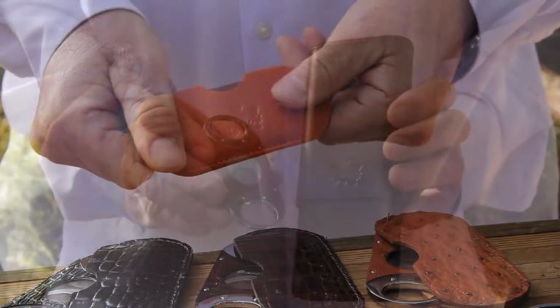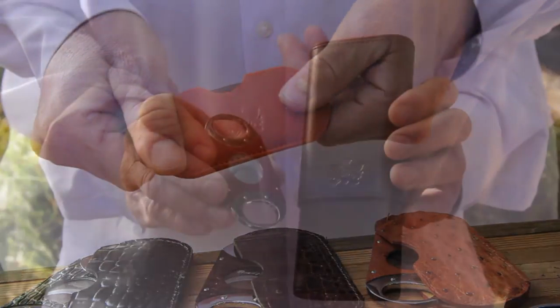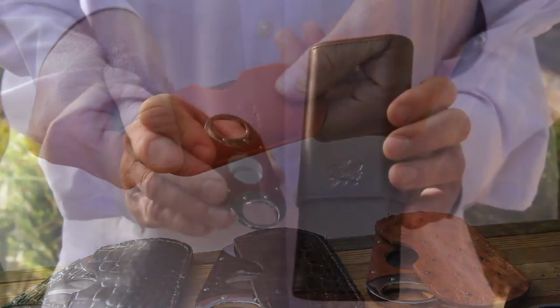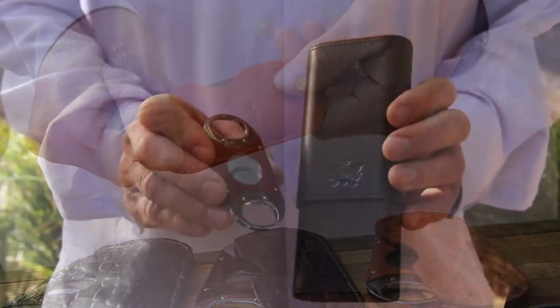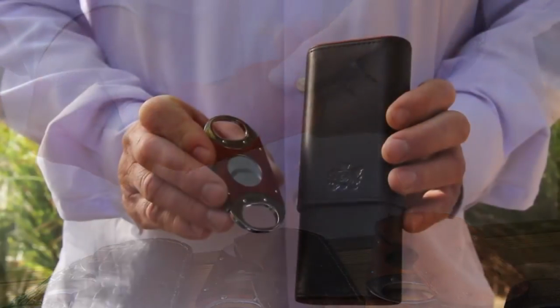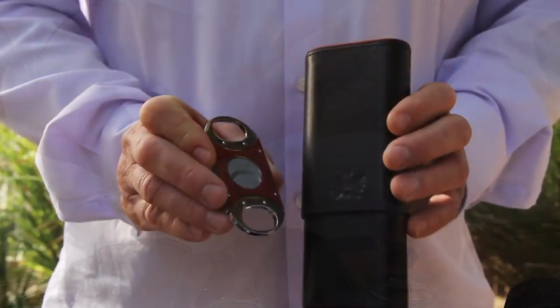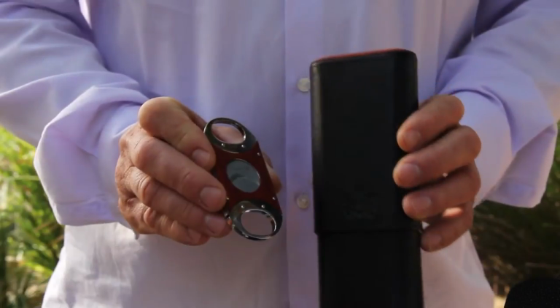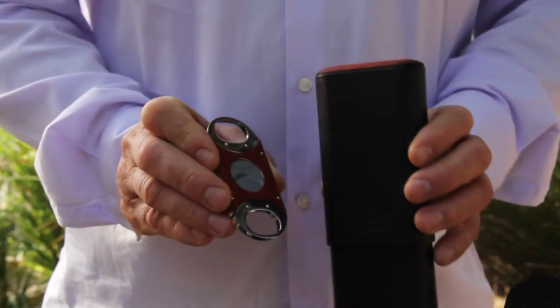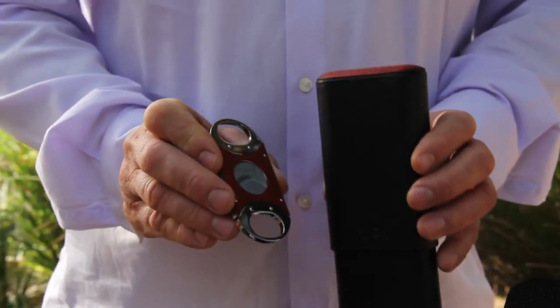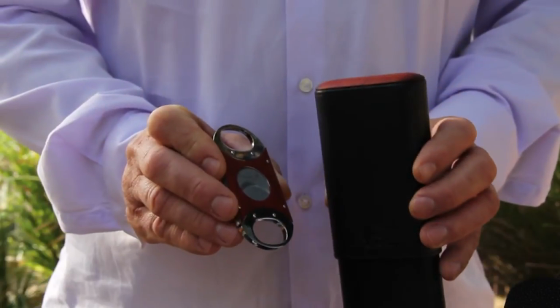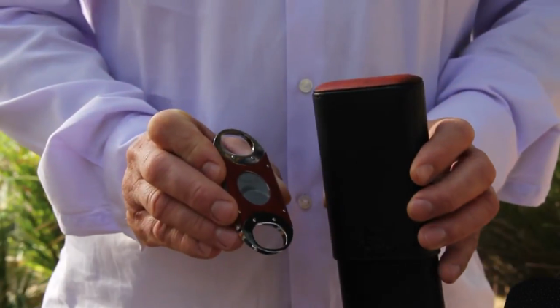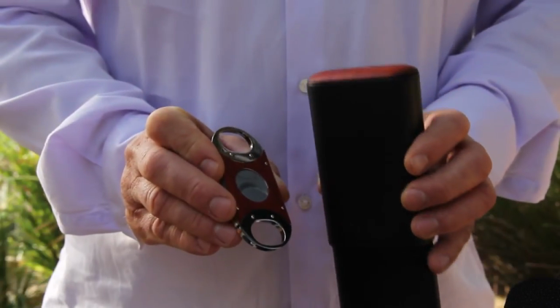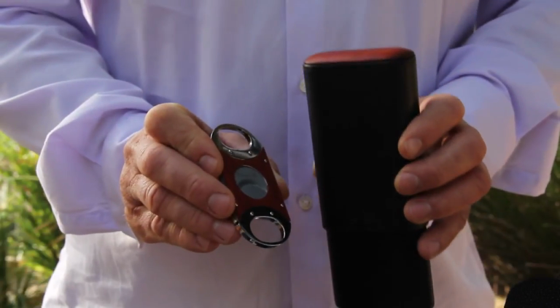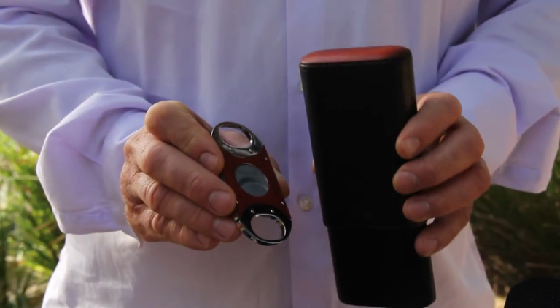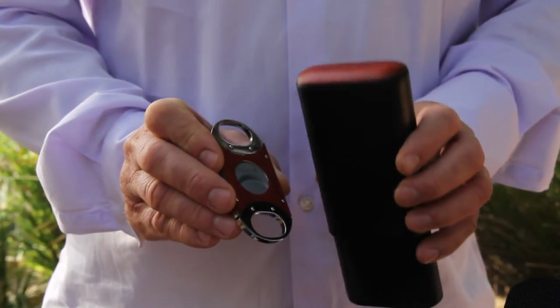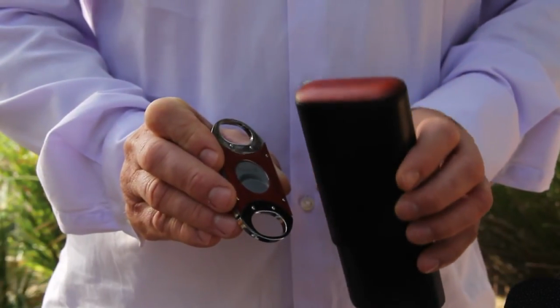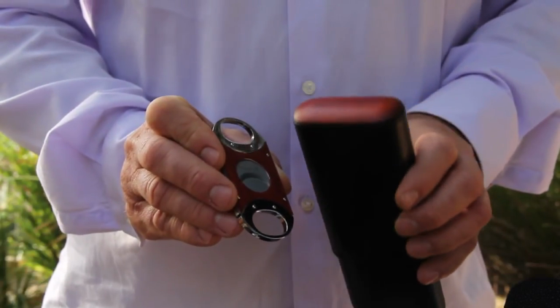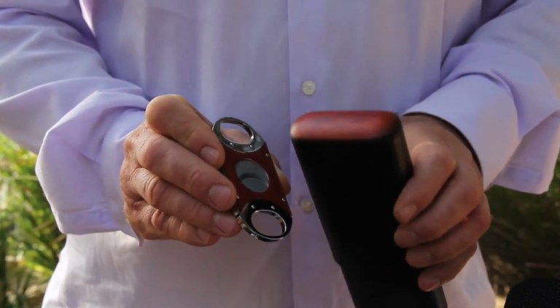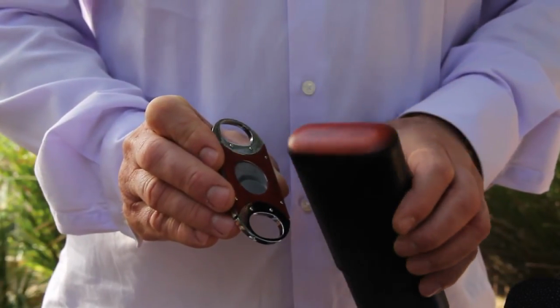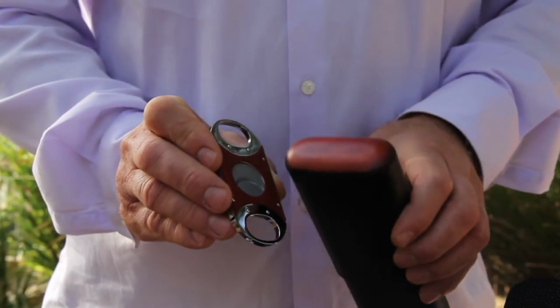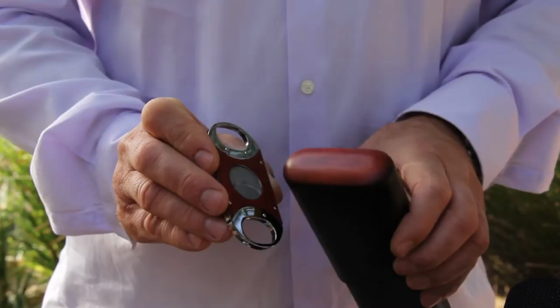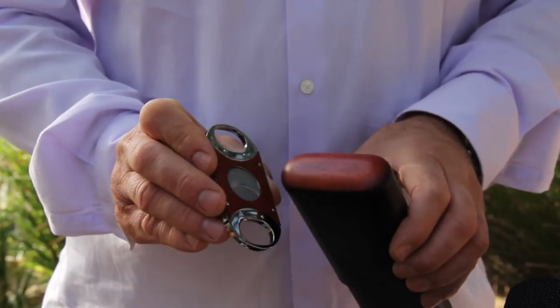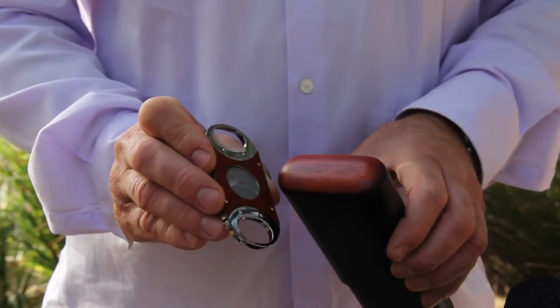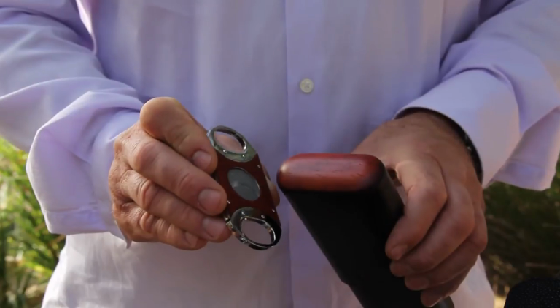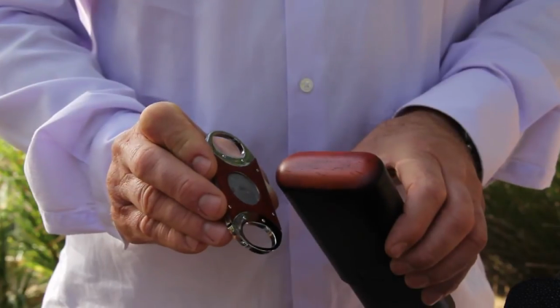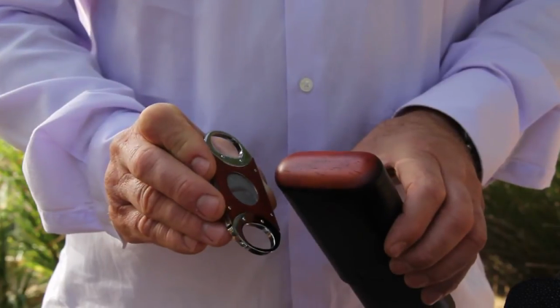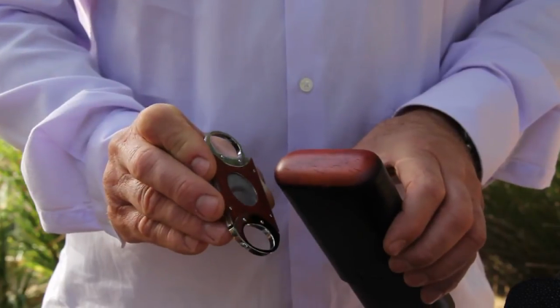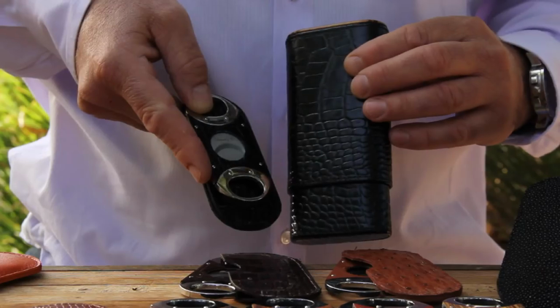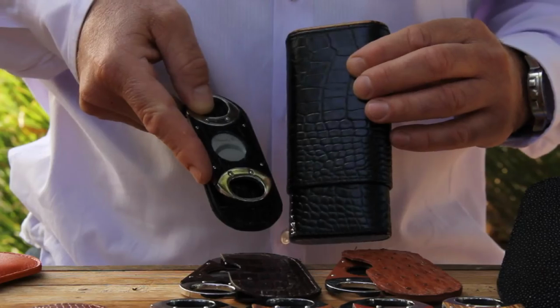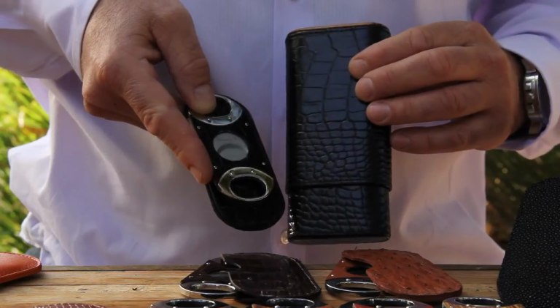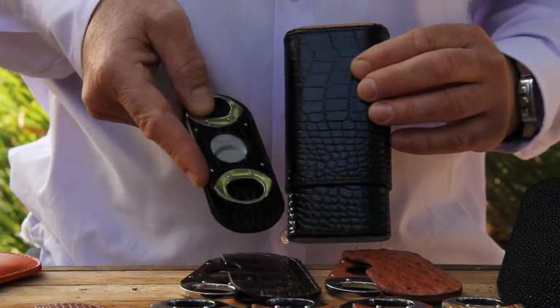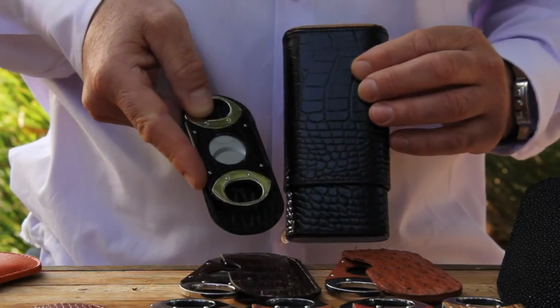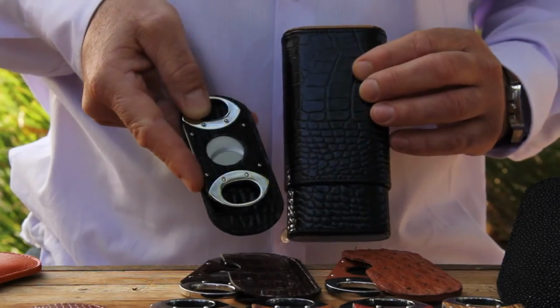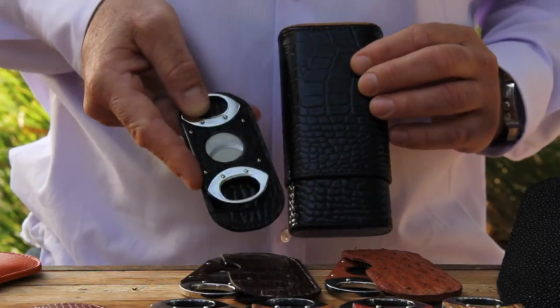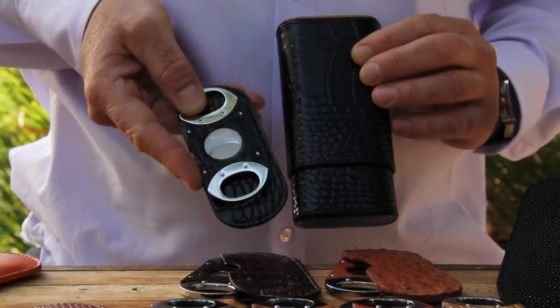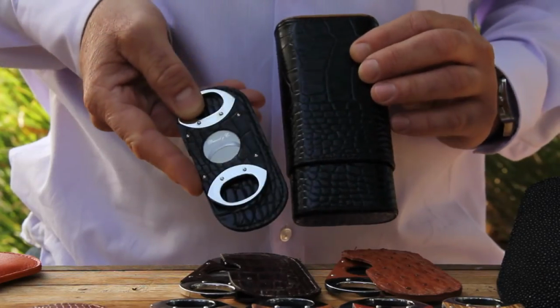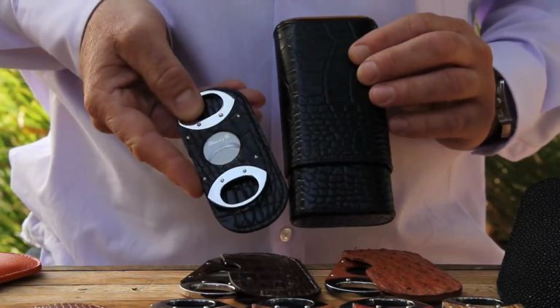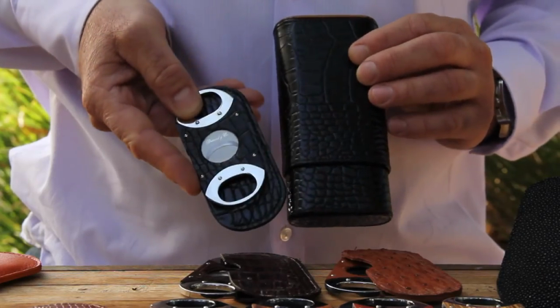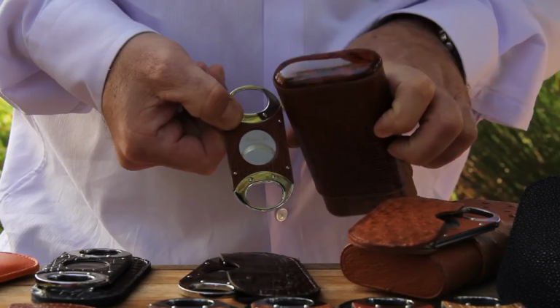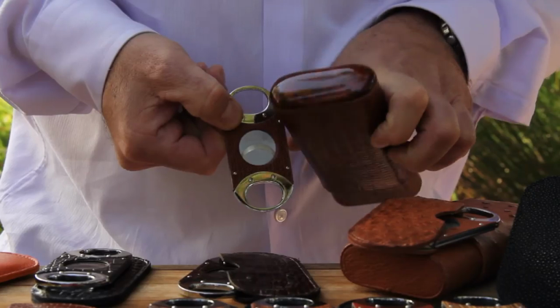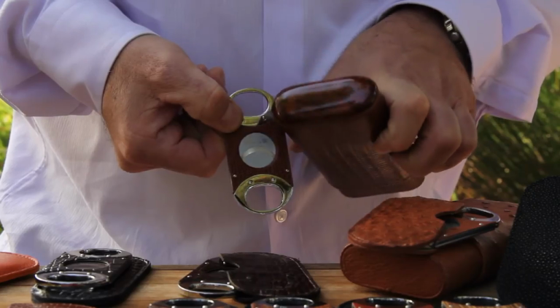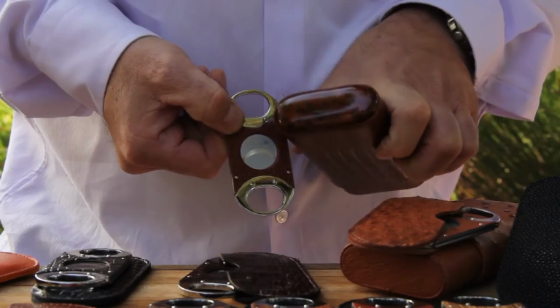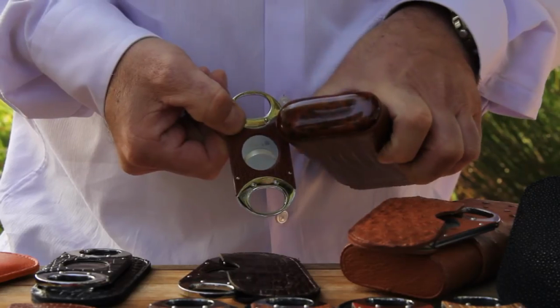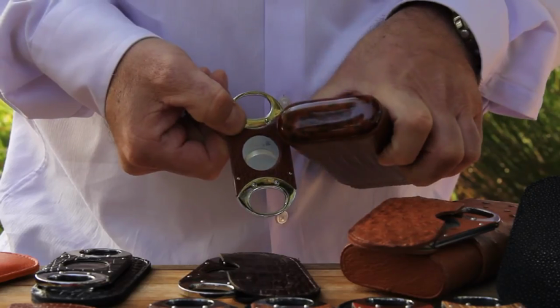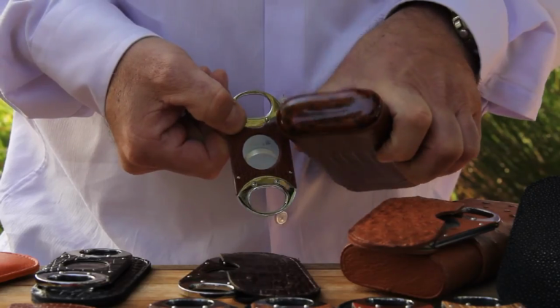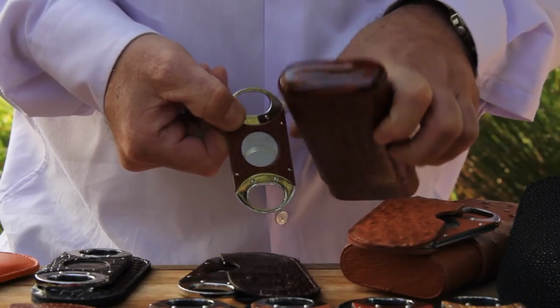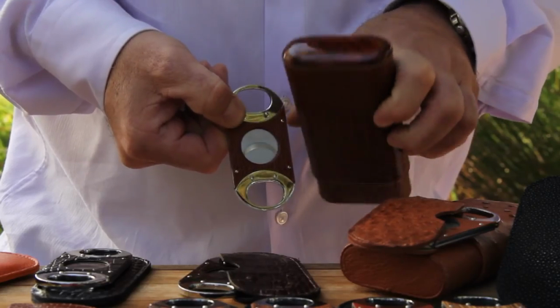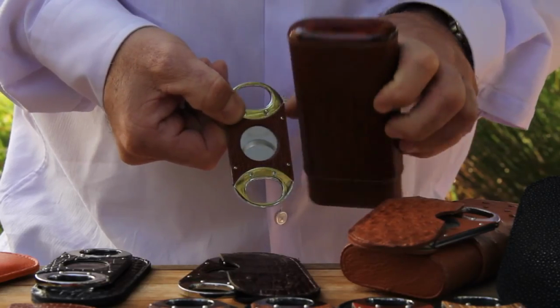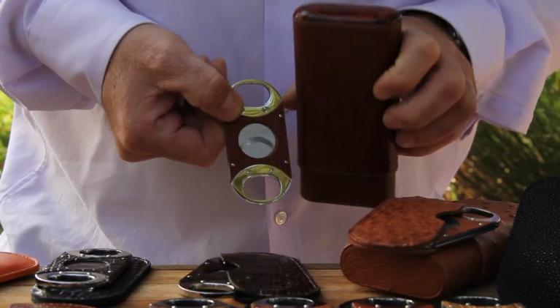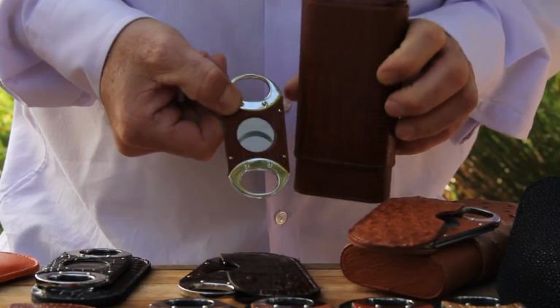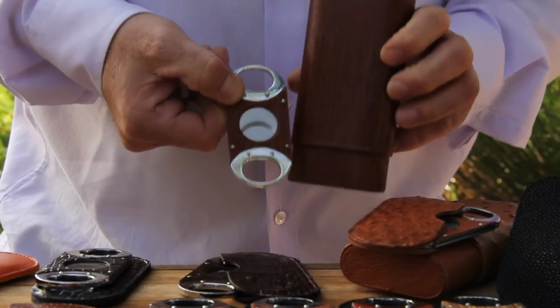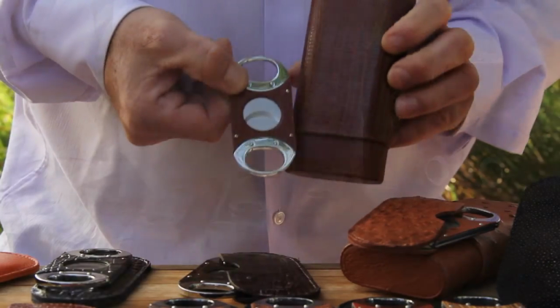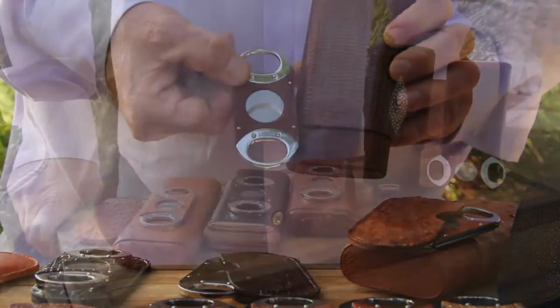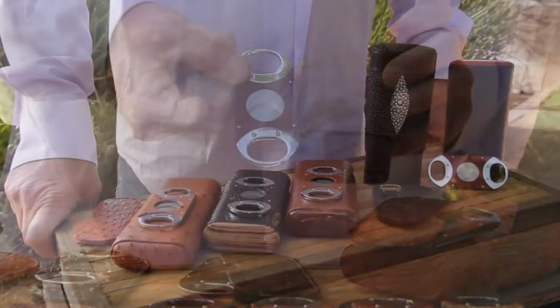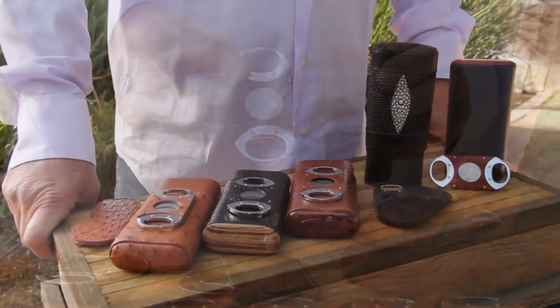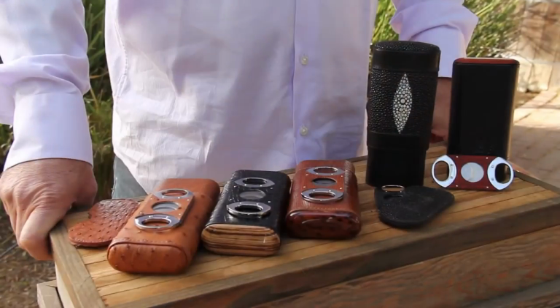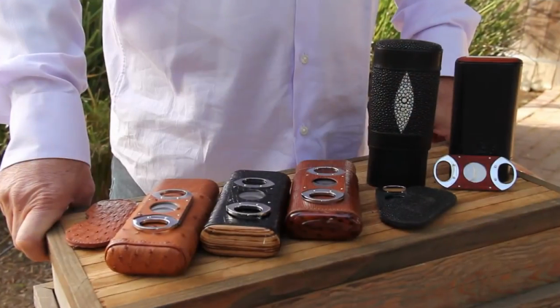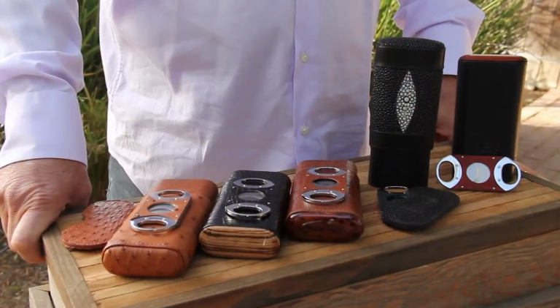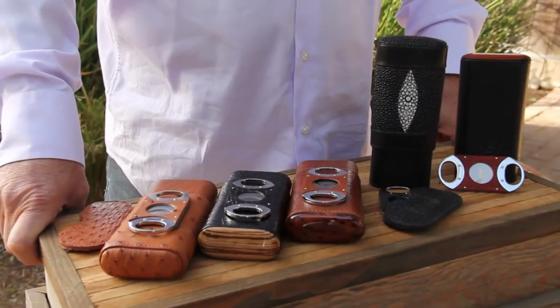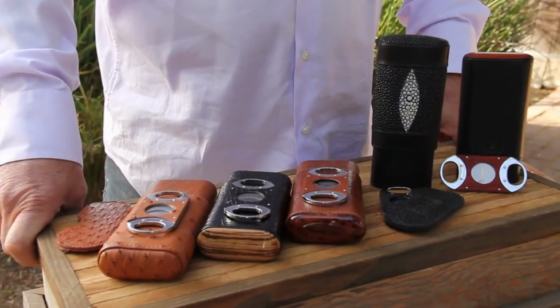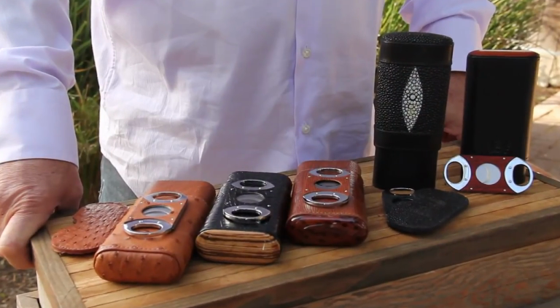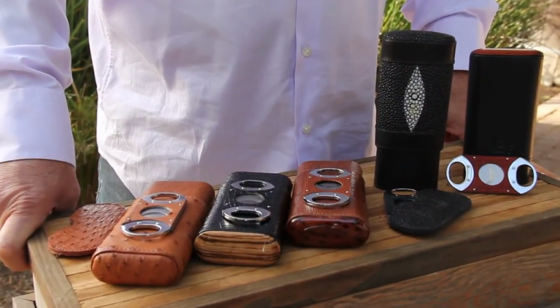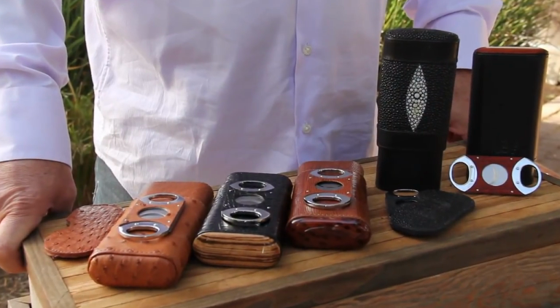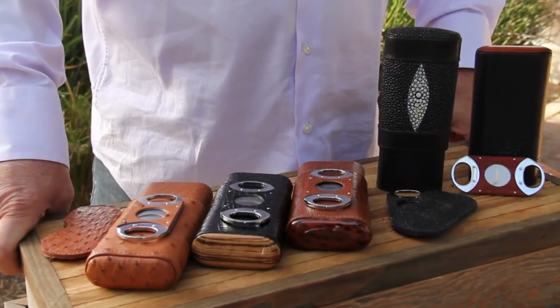Ultimately, the rich combination of leather and woods match our cigar cases, as well as the rest of our collections.